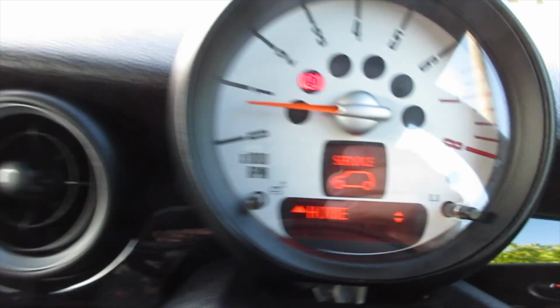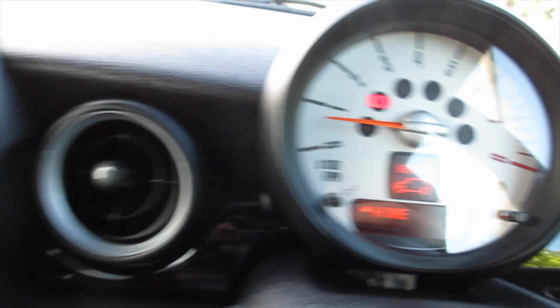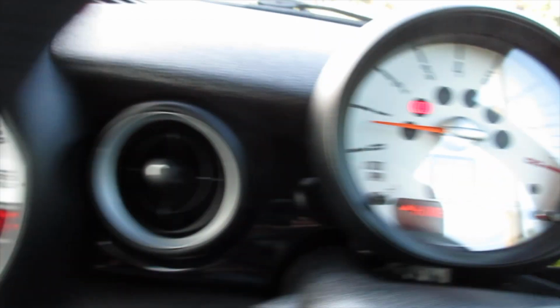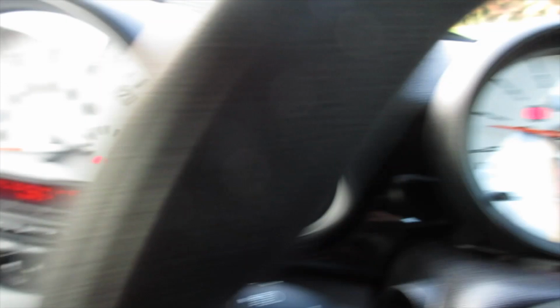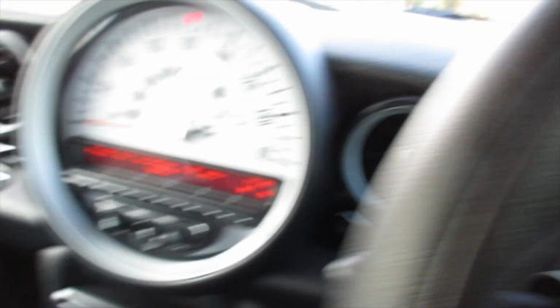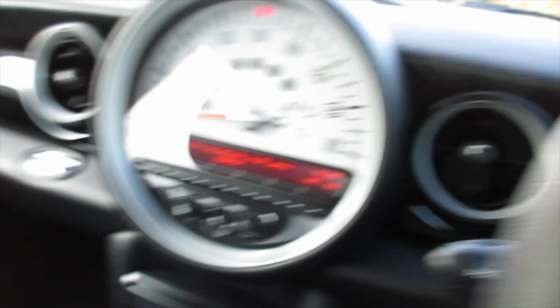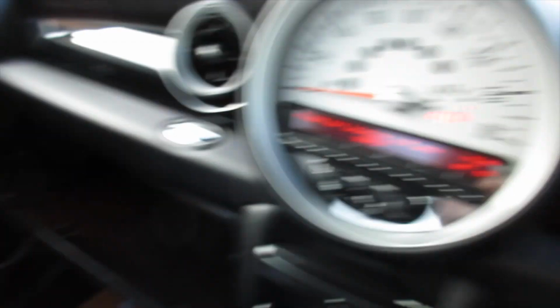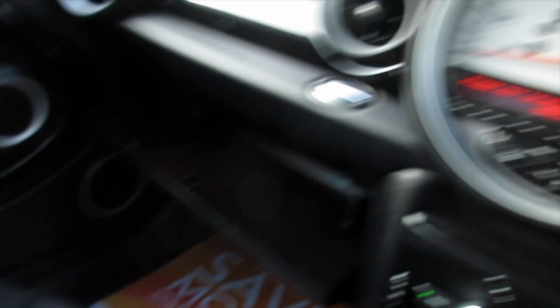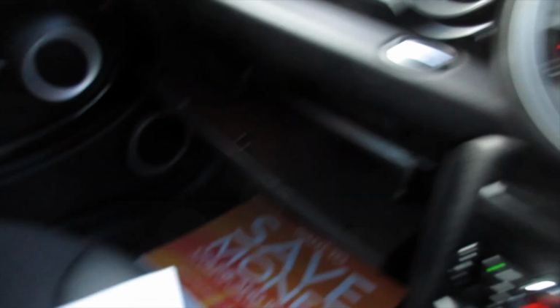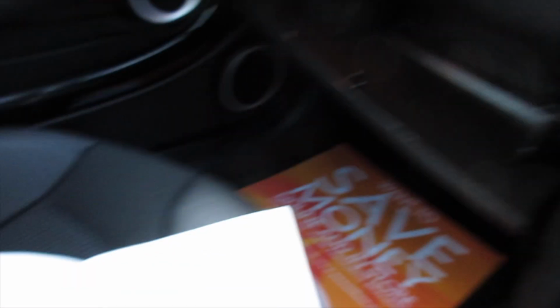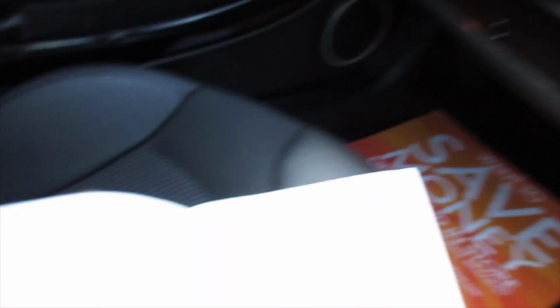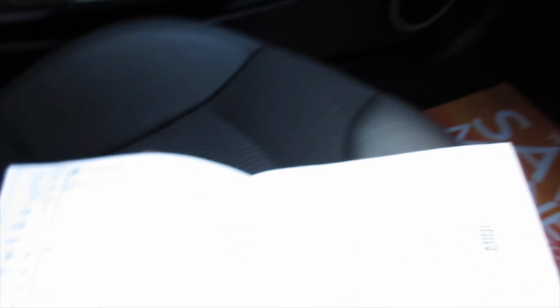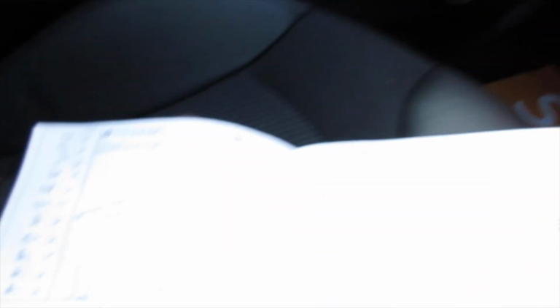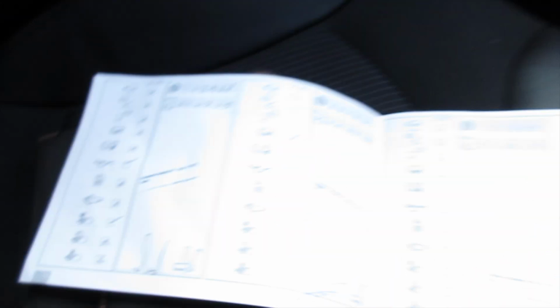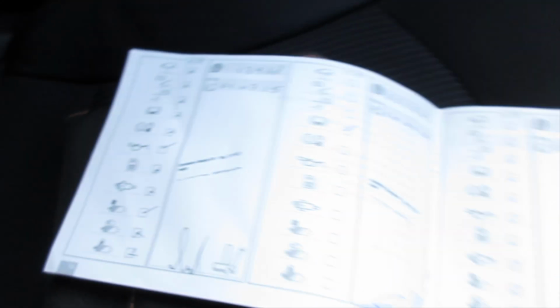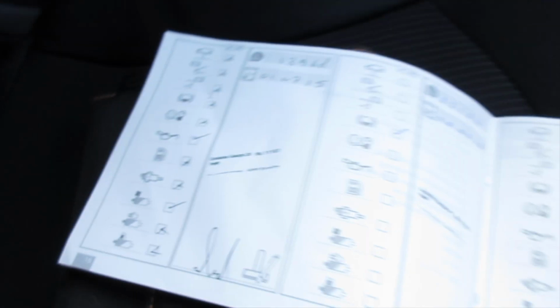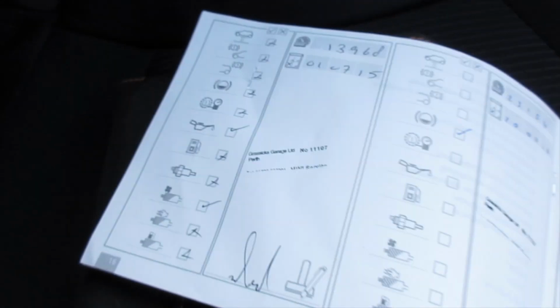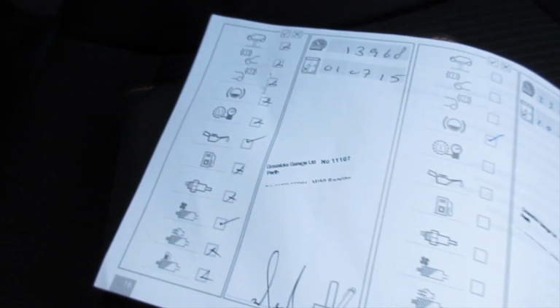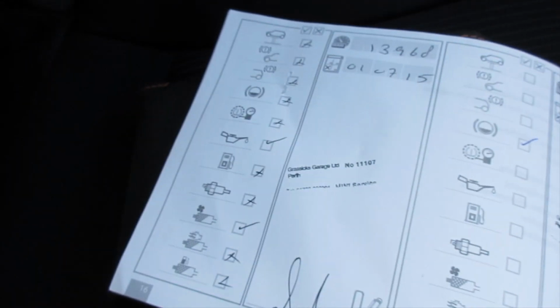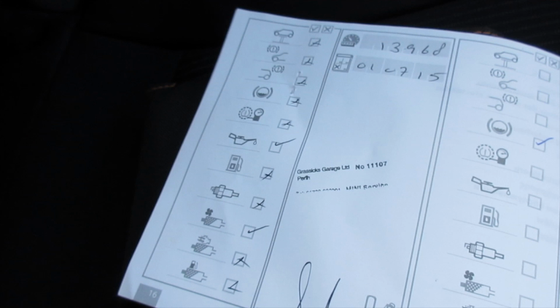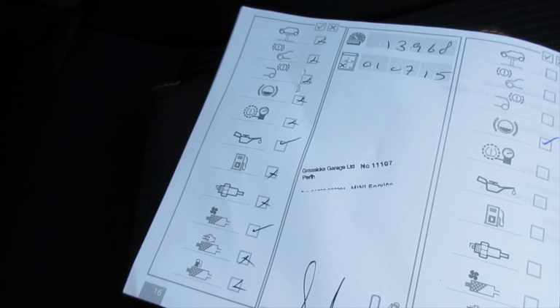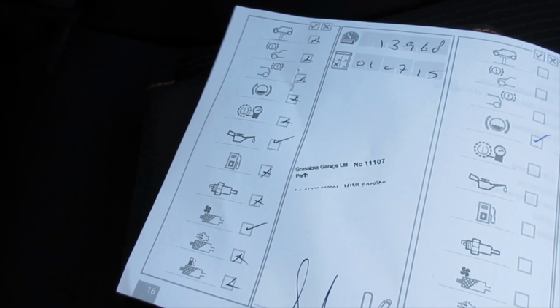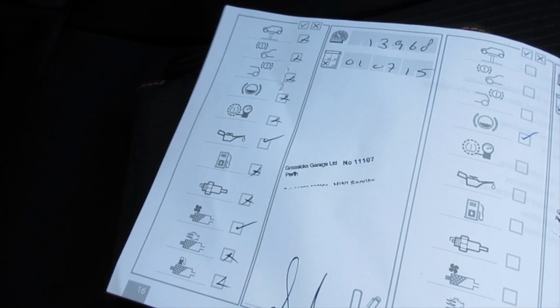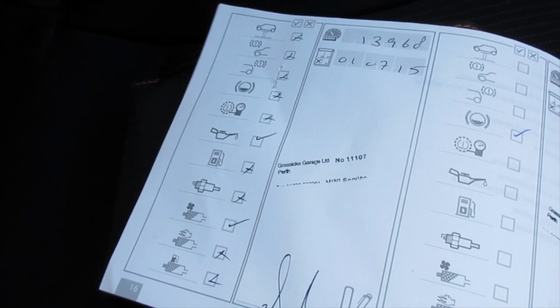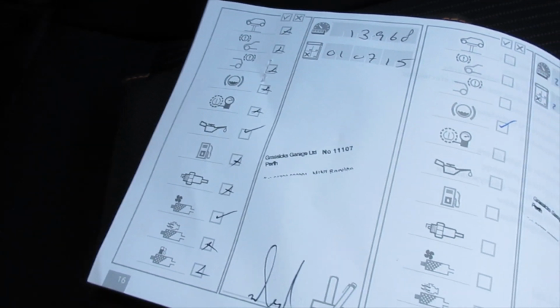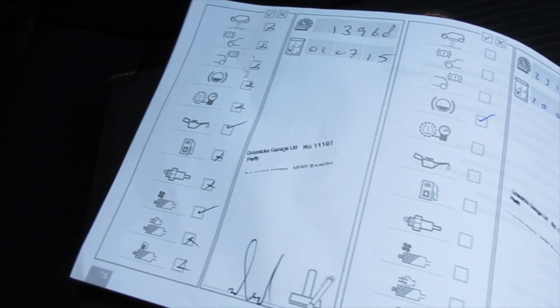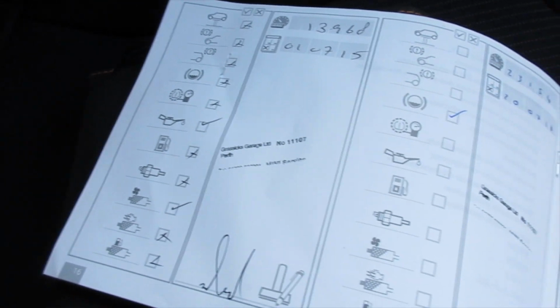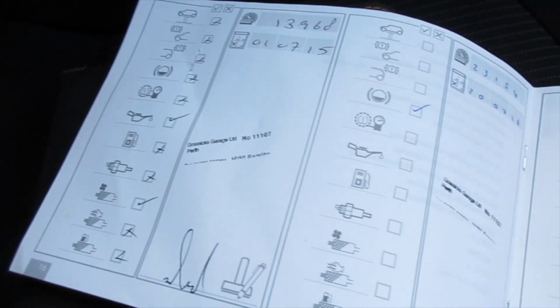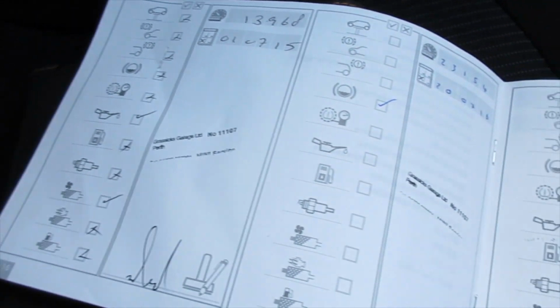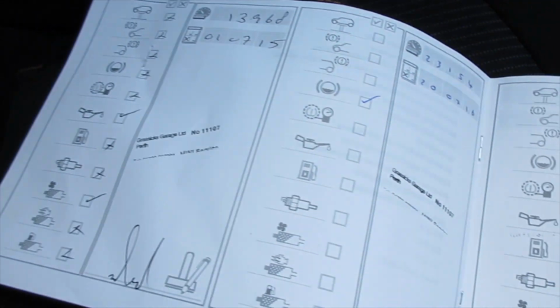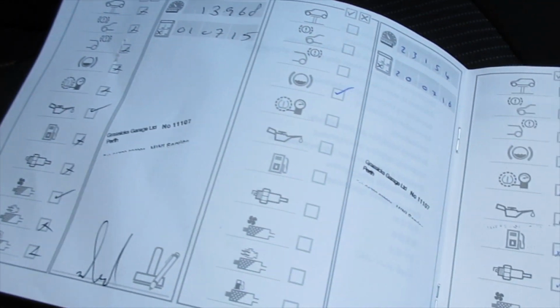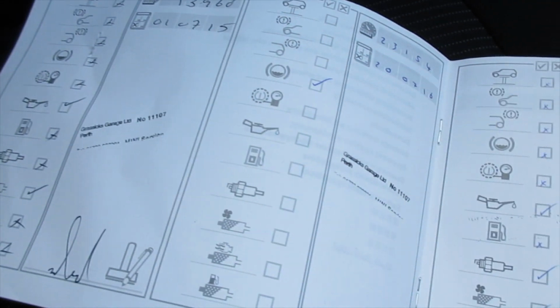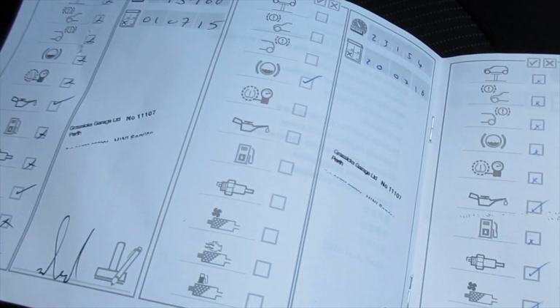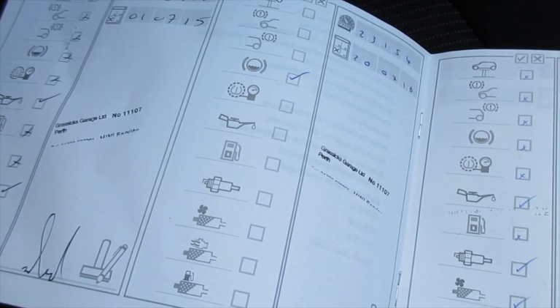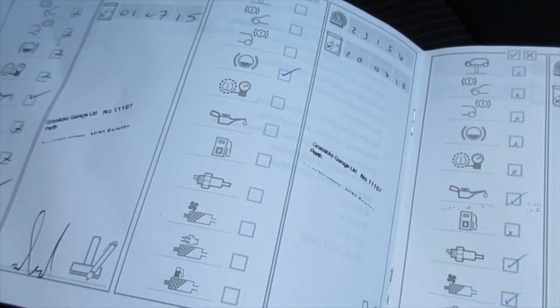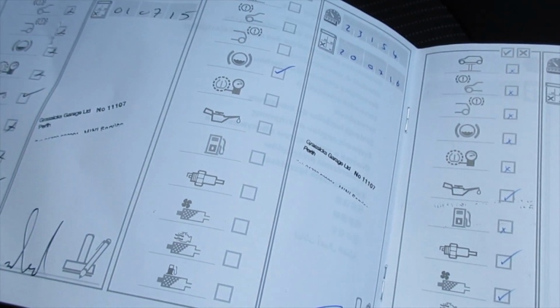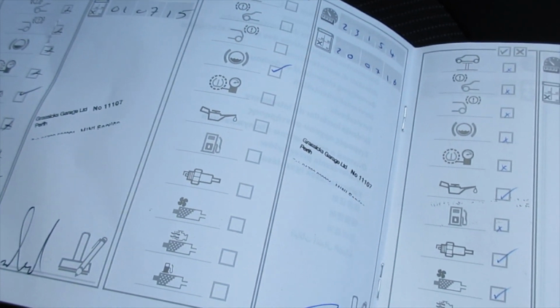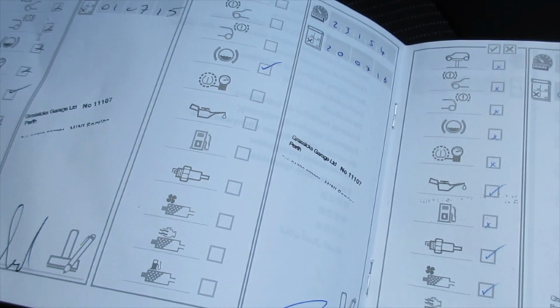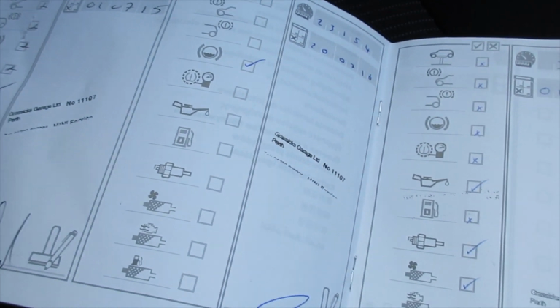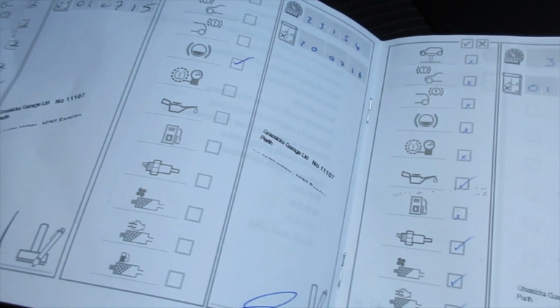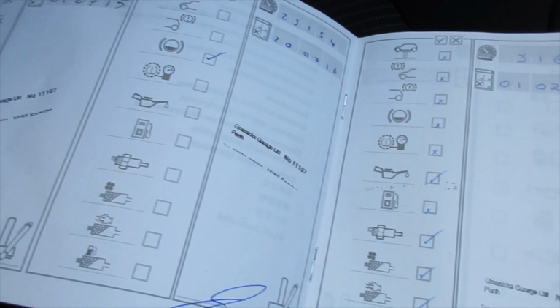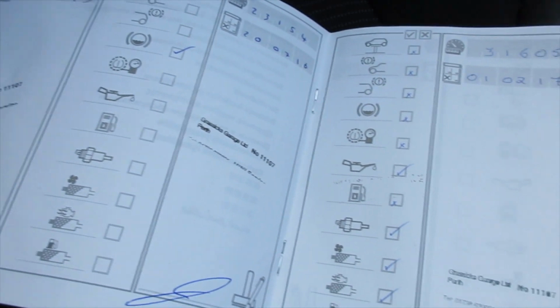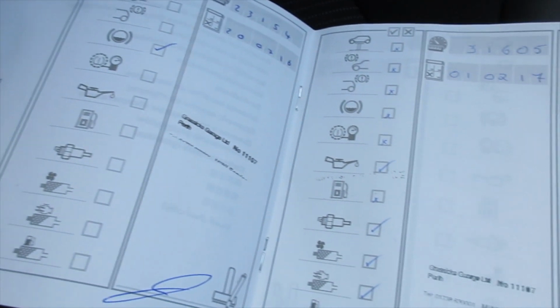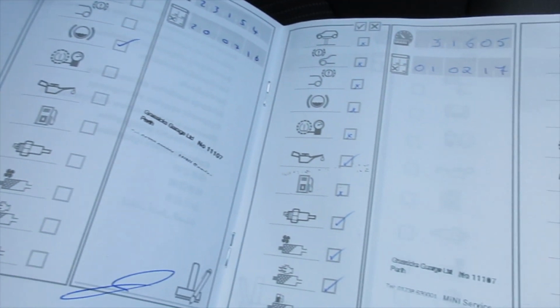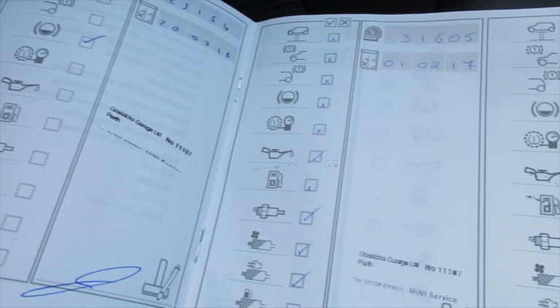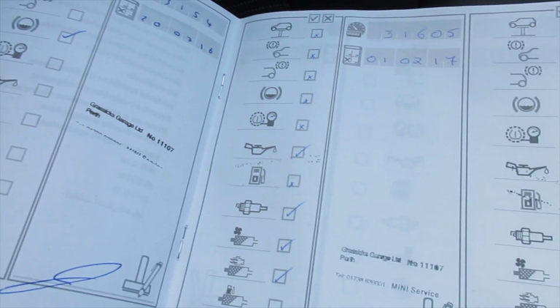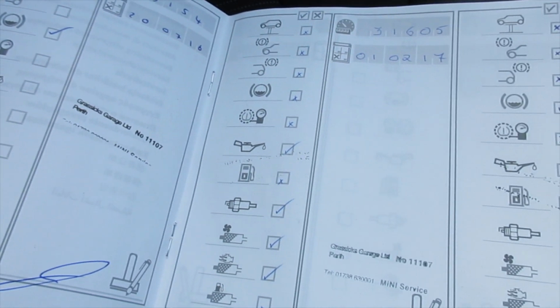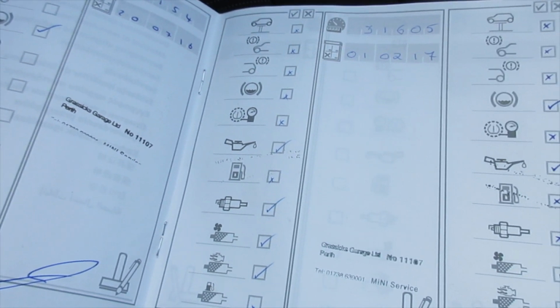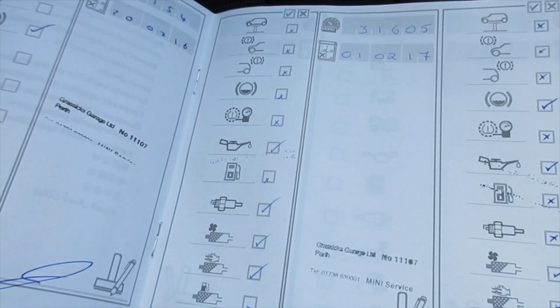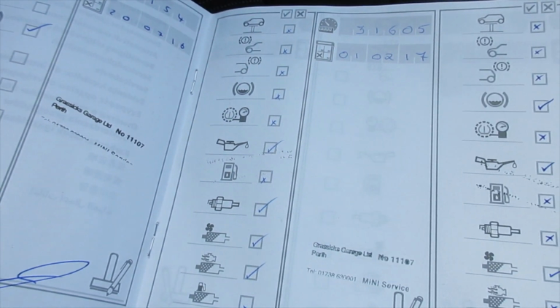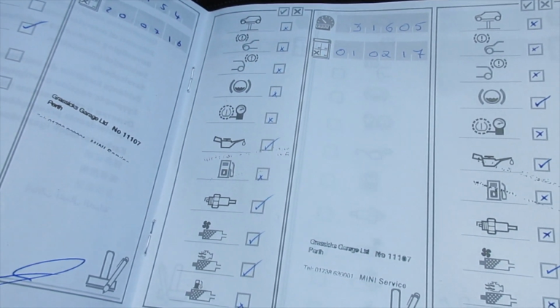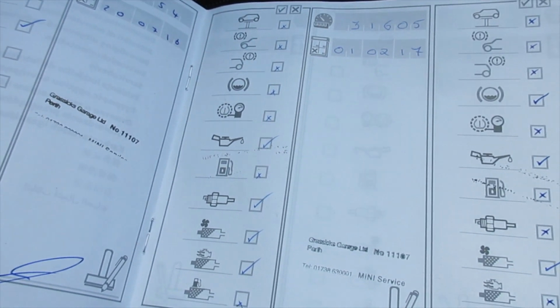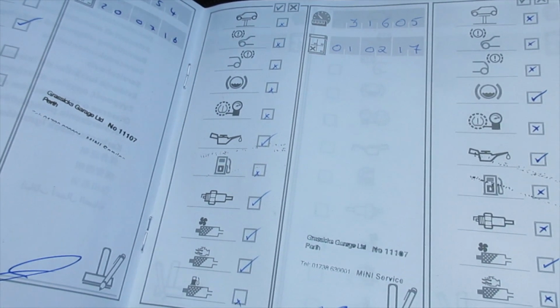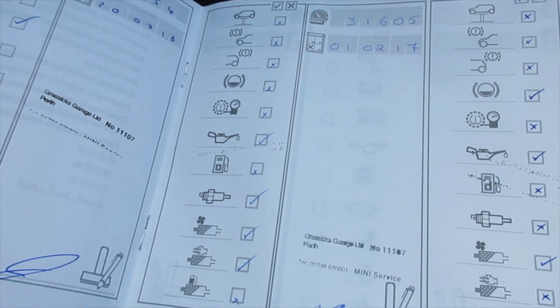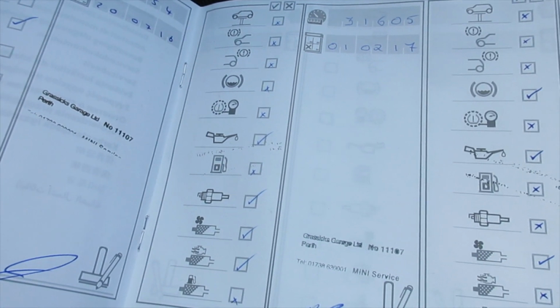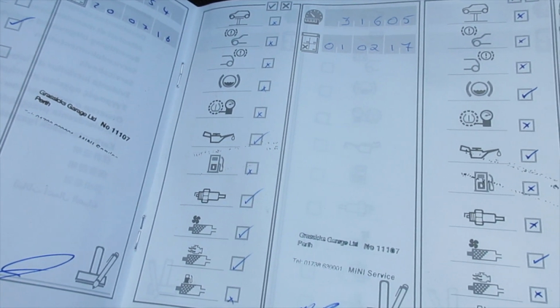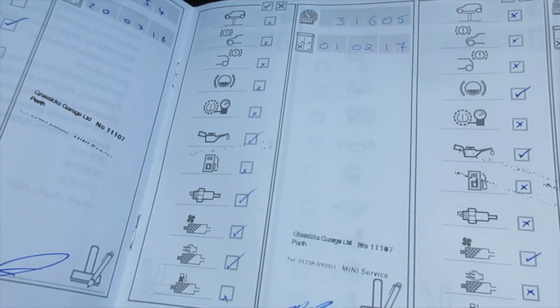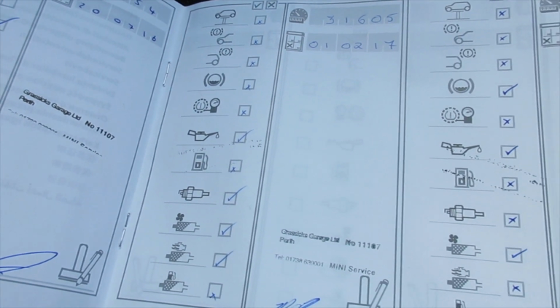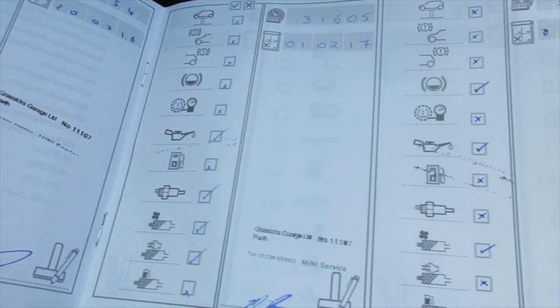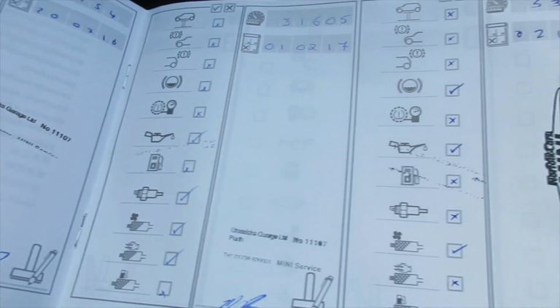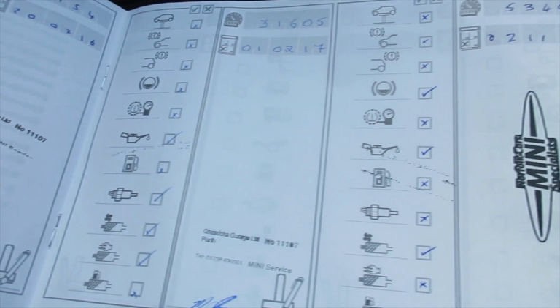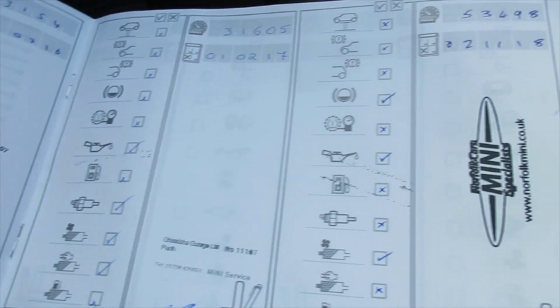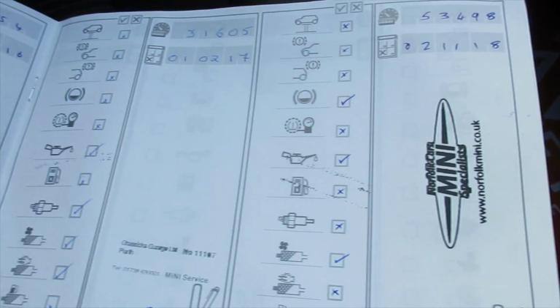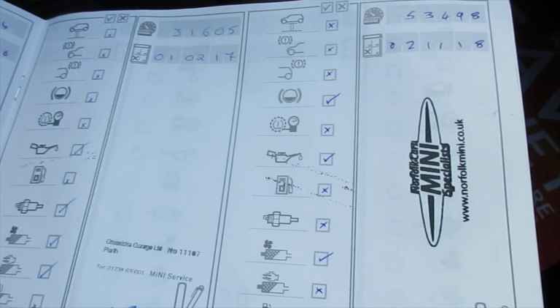You can see here the documented Mini service stamps, including the one carried out by ourselves.